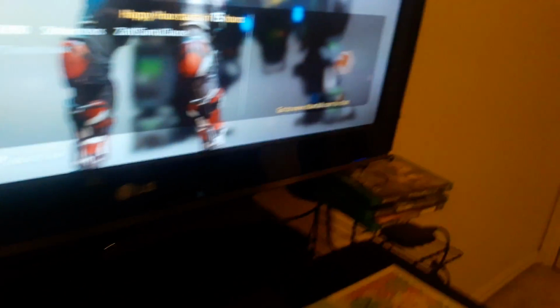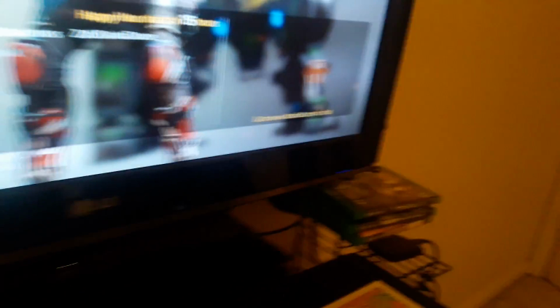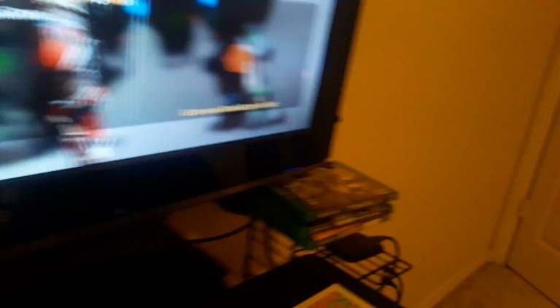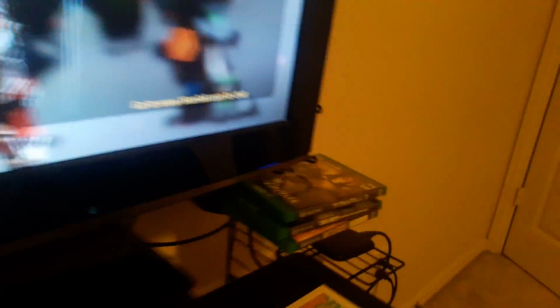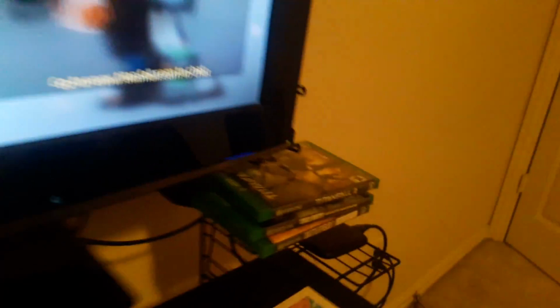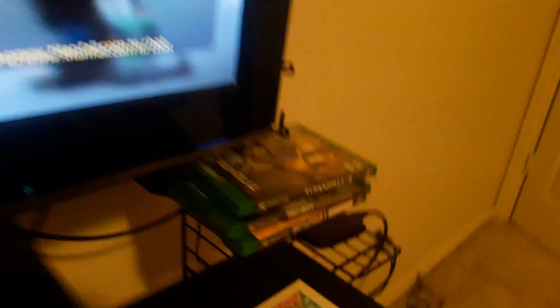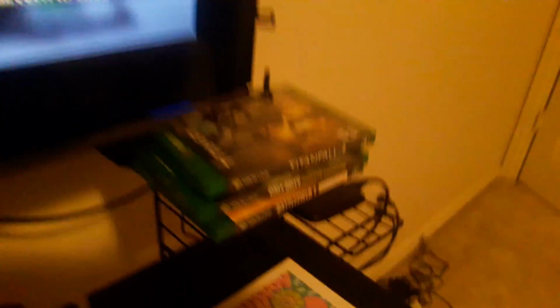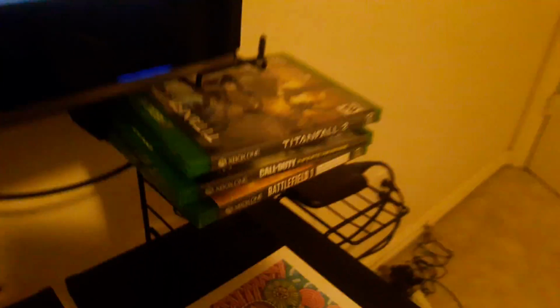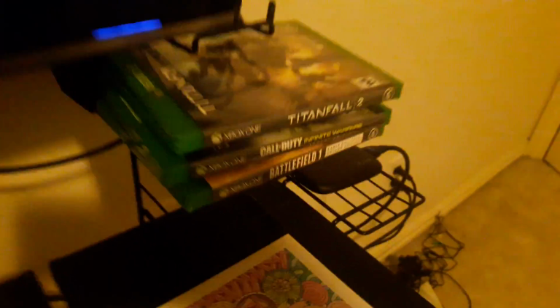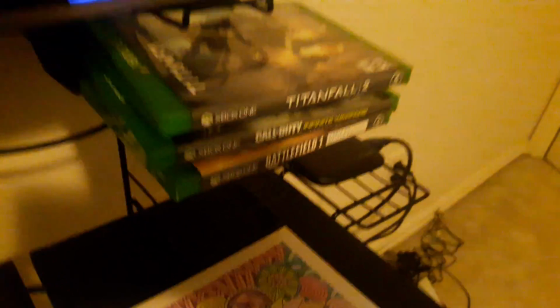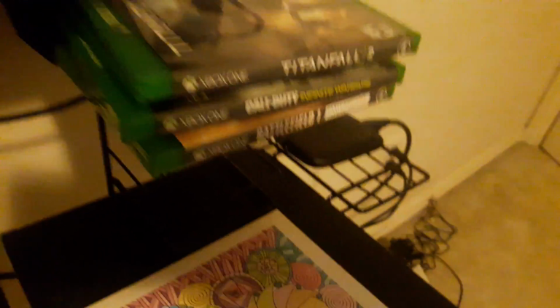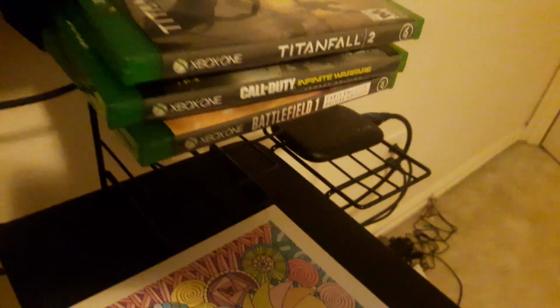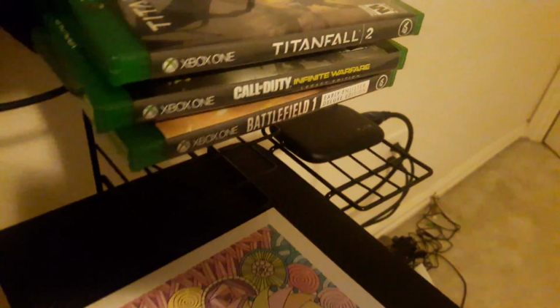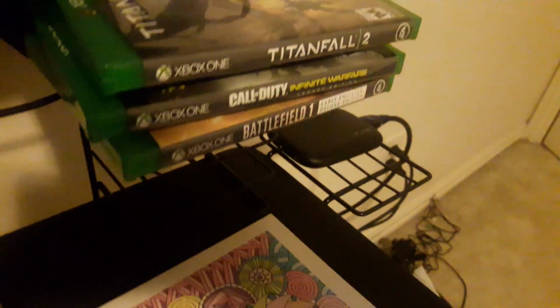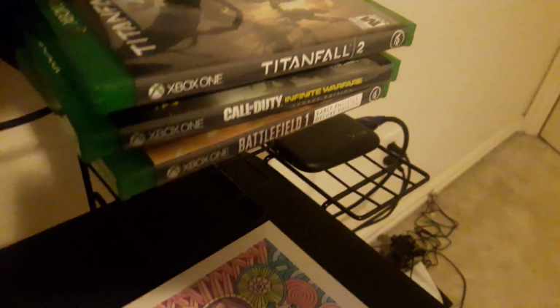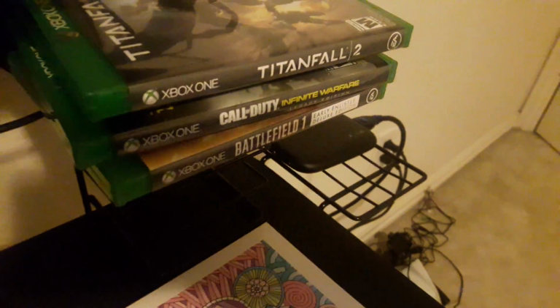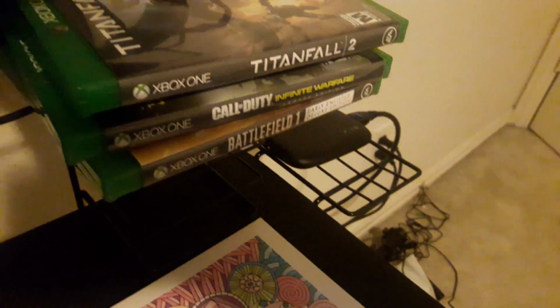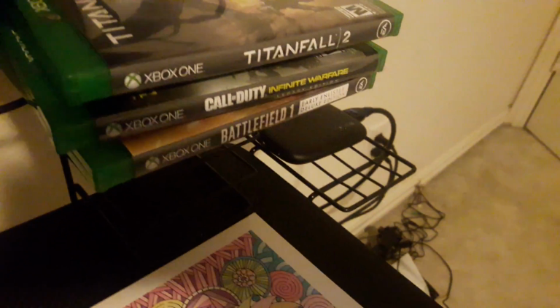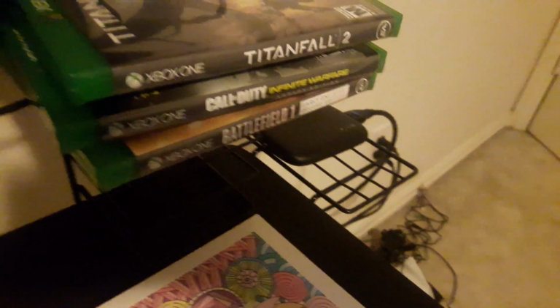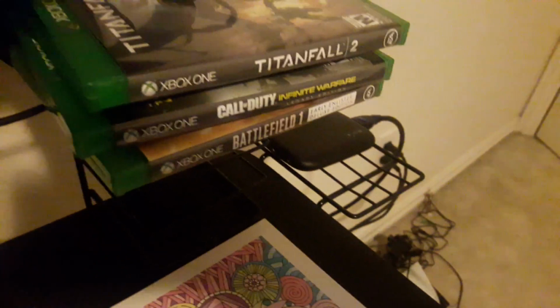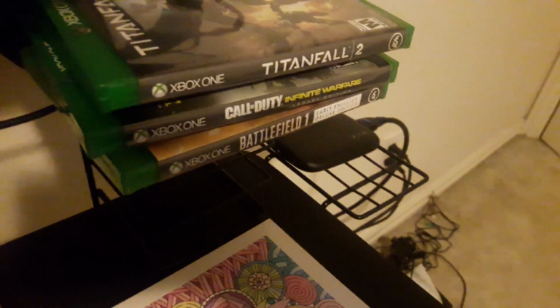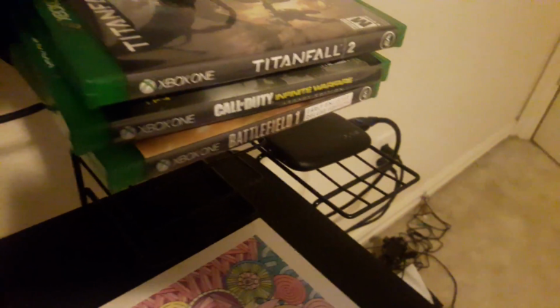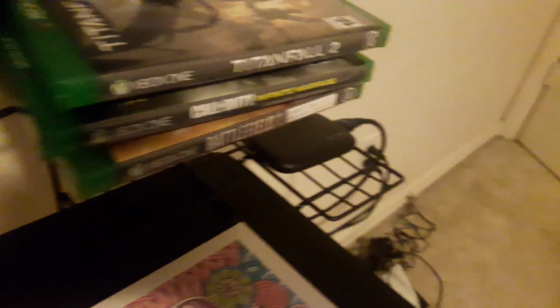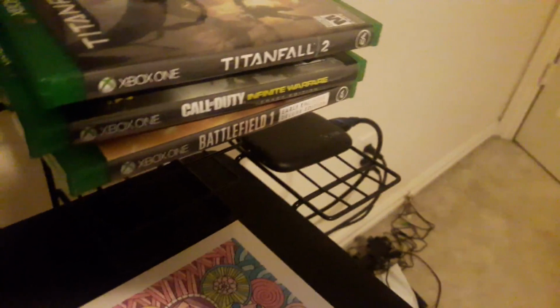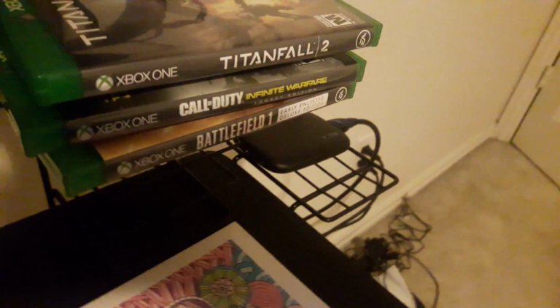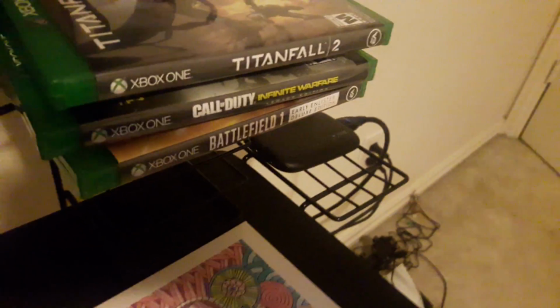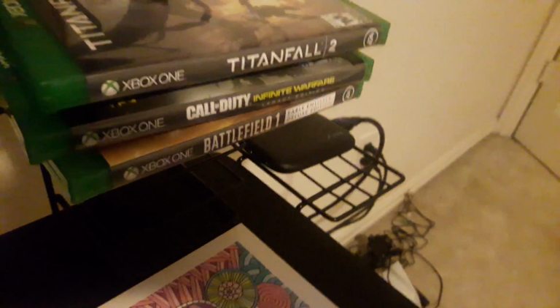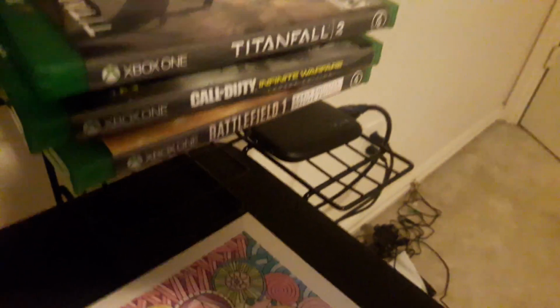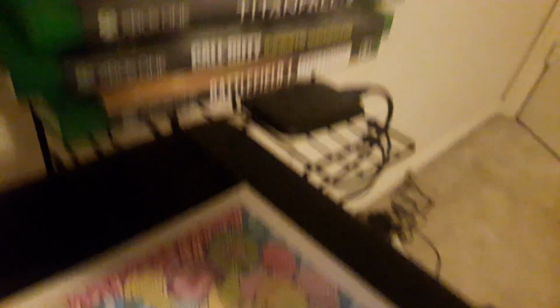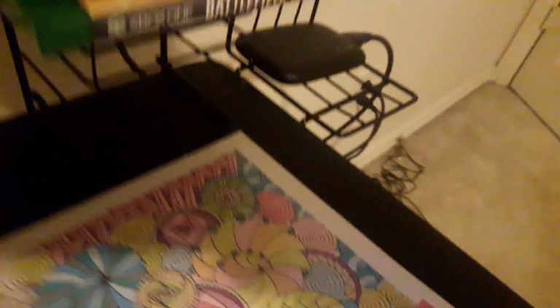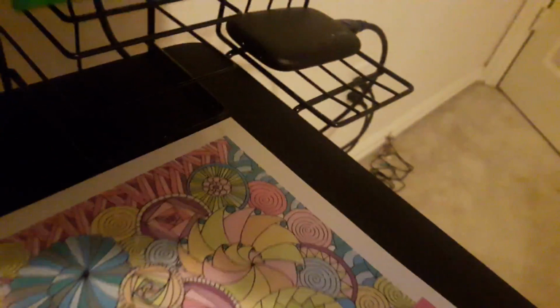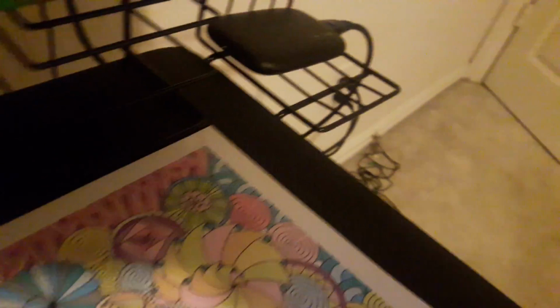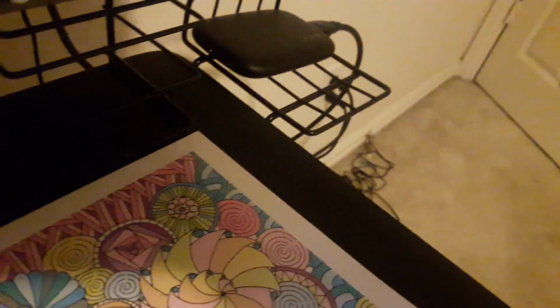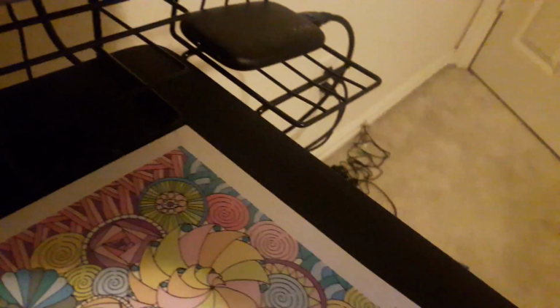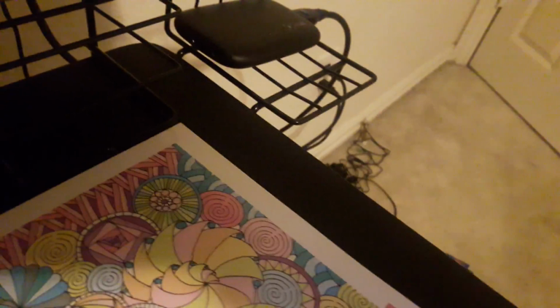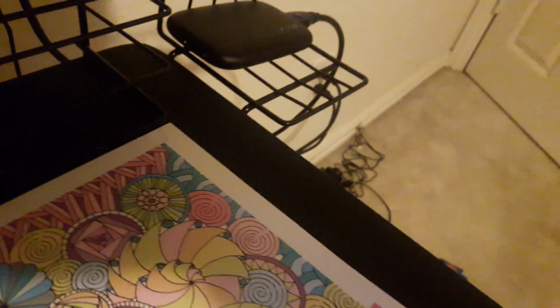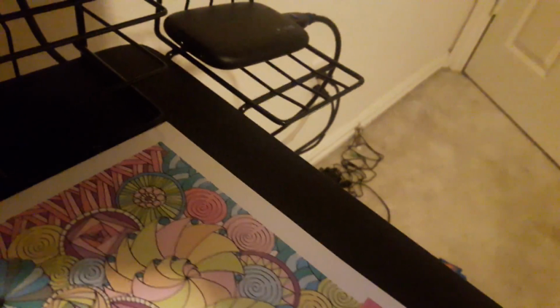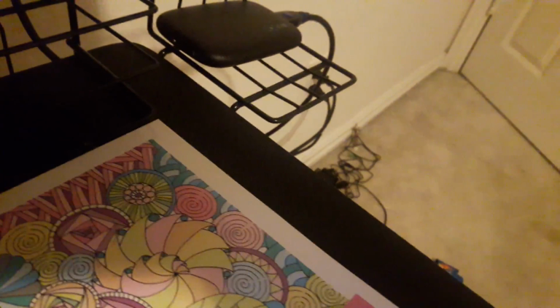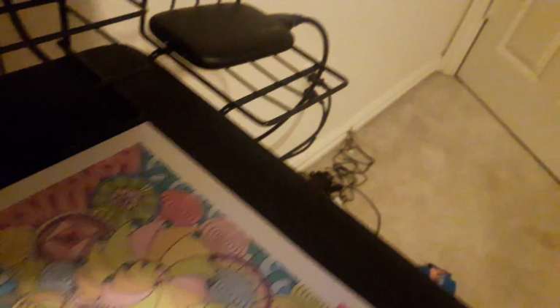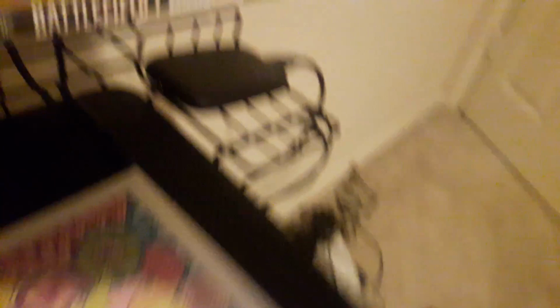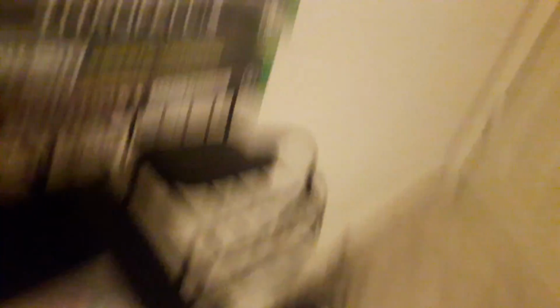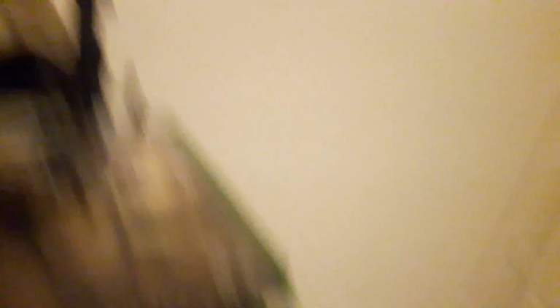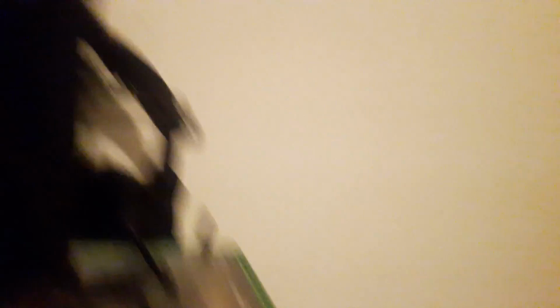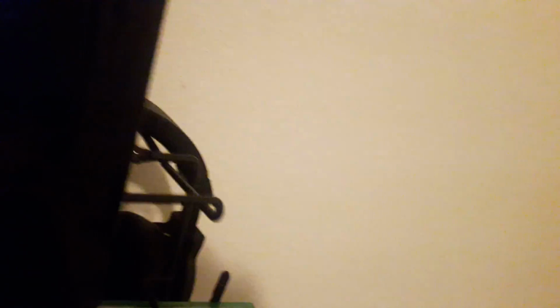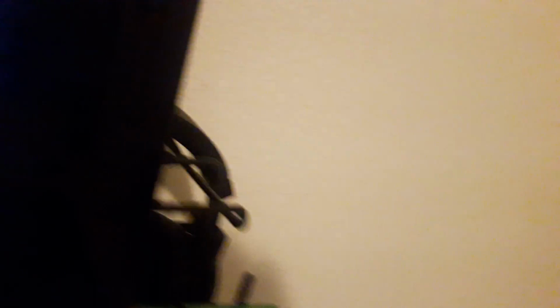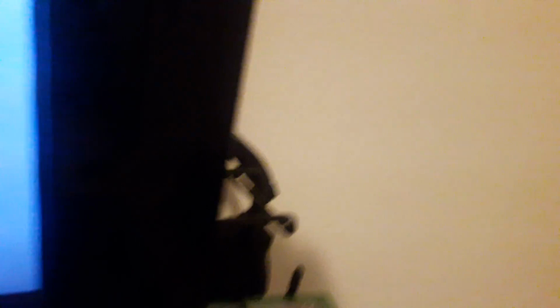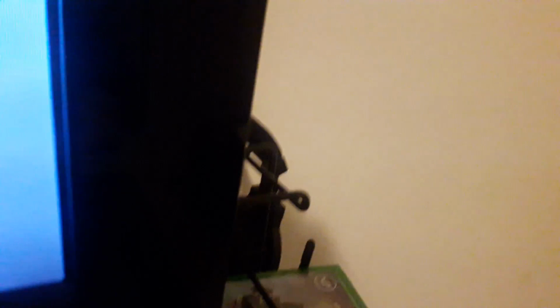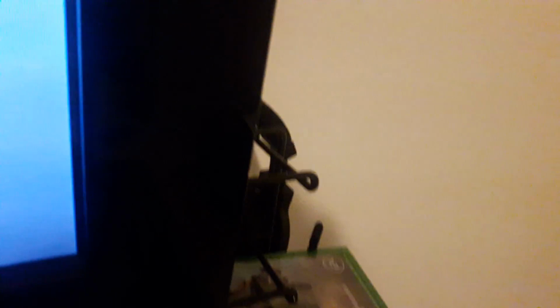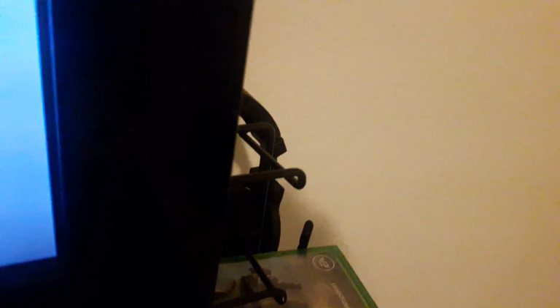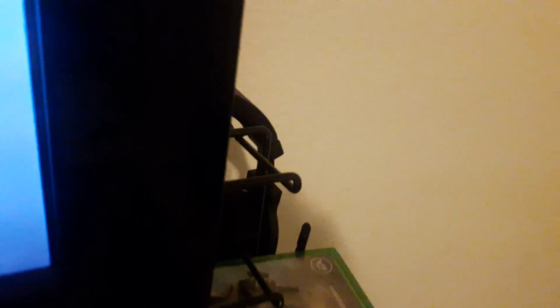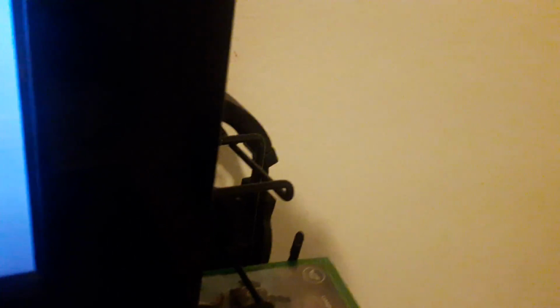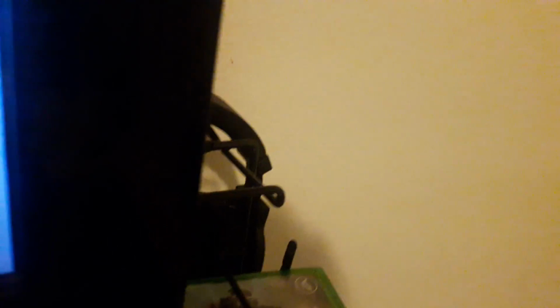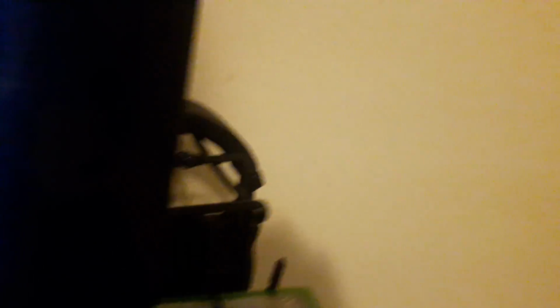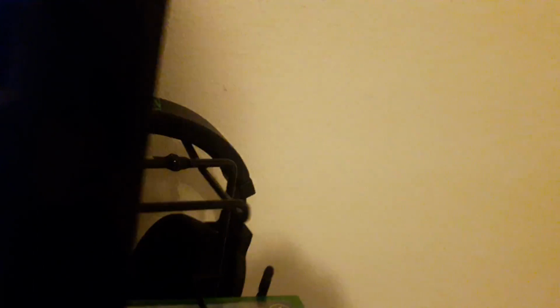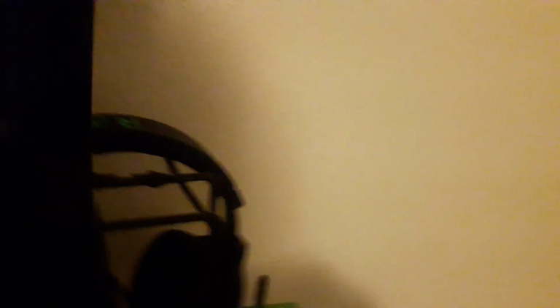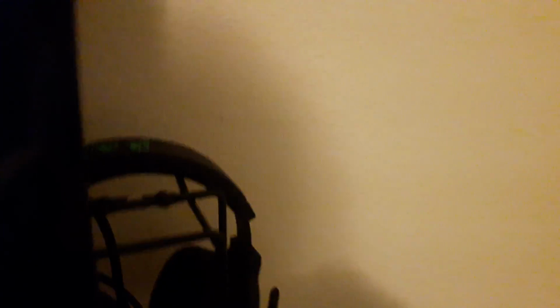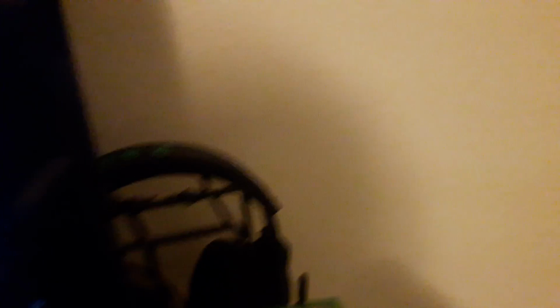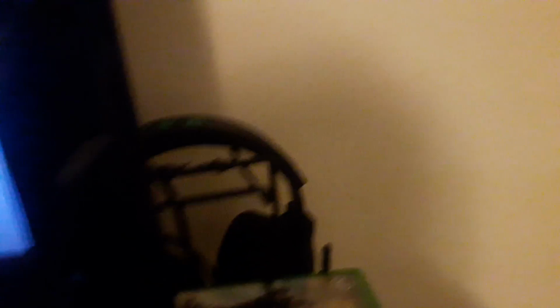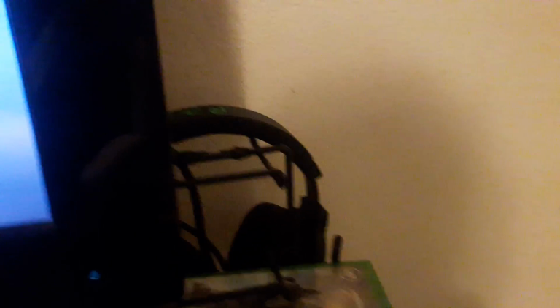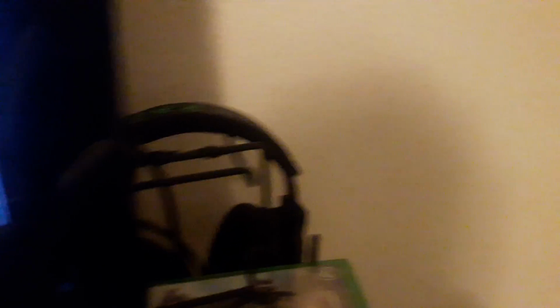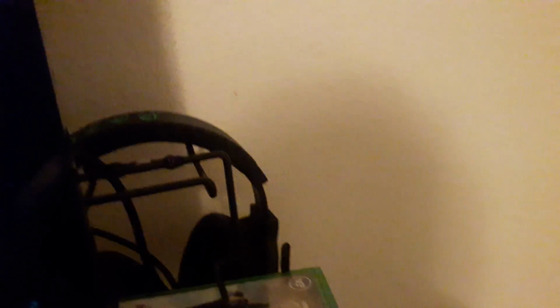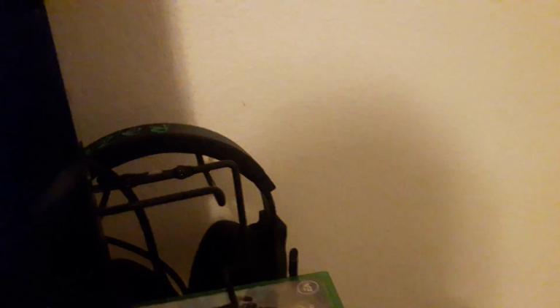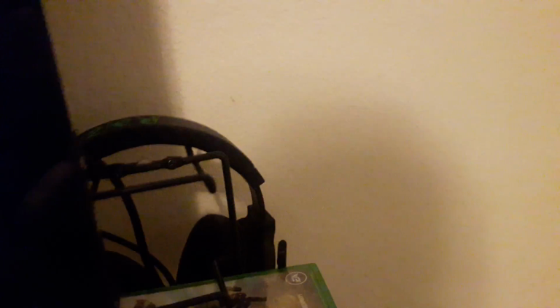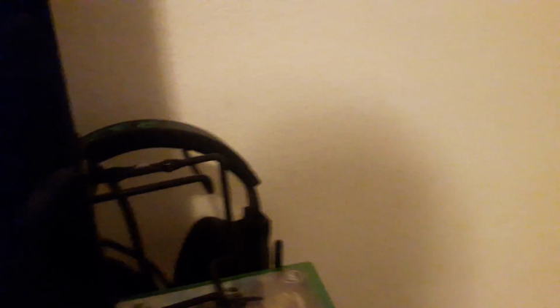Got the main games I've been playing, got my Elgato over there and my Razor Krakens over there.